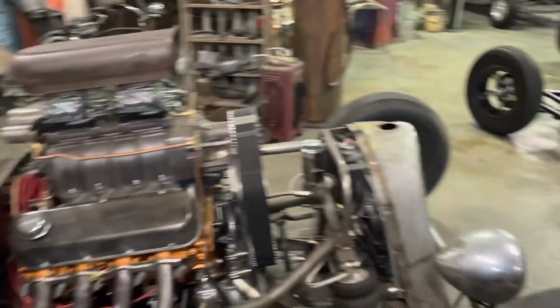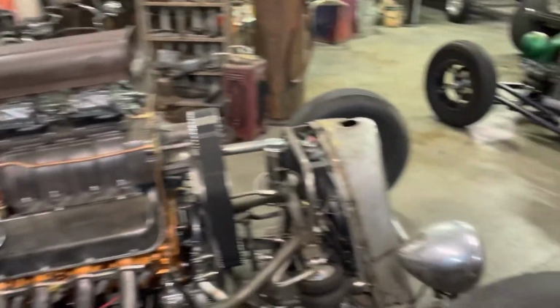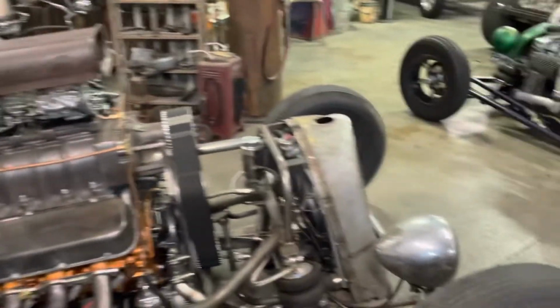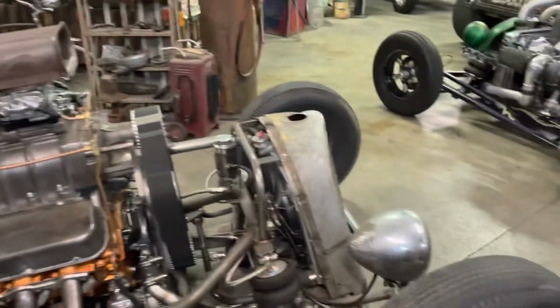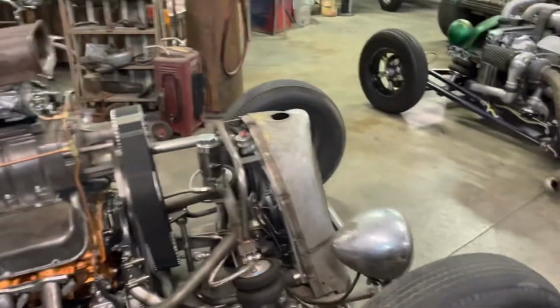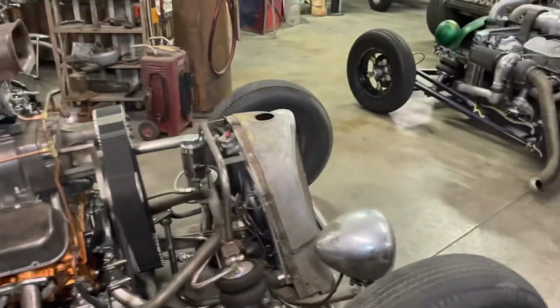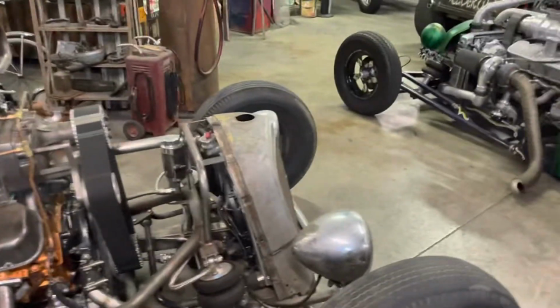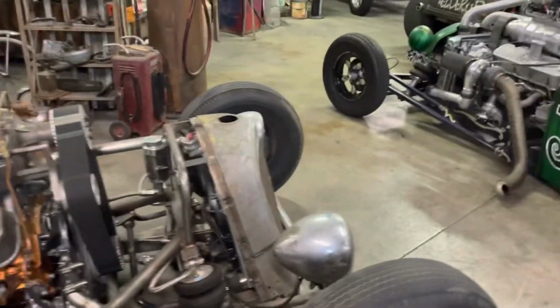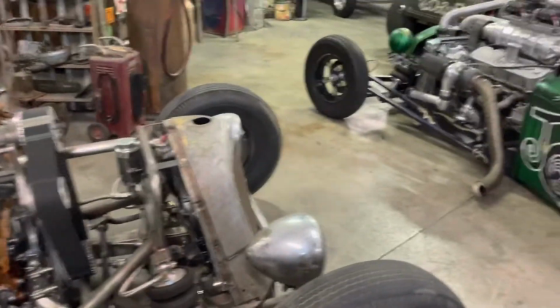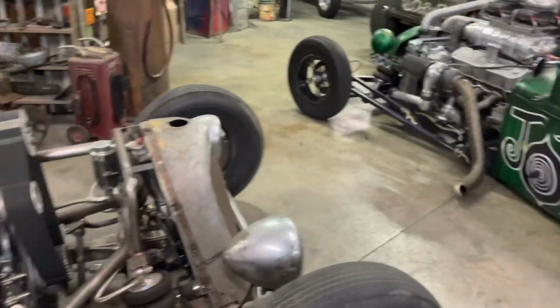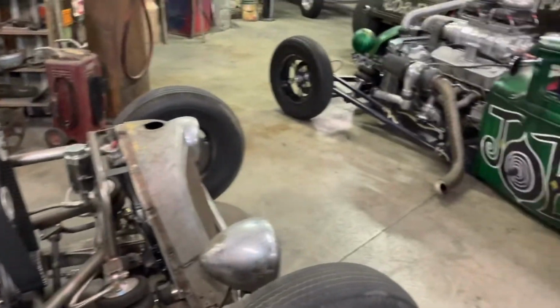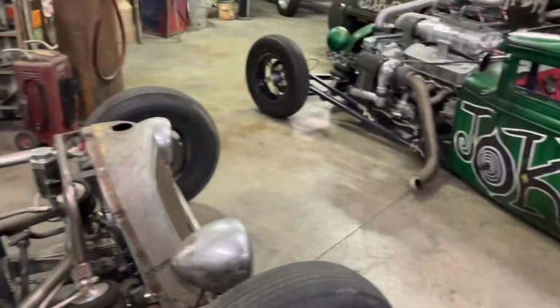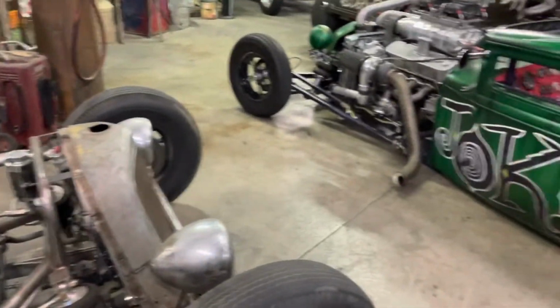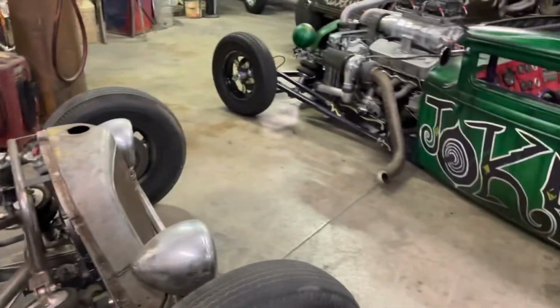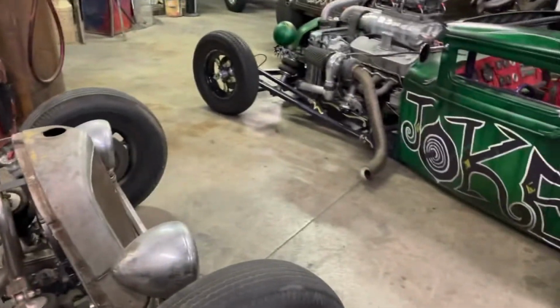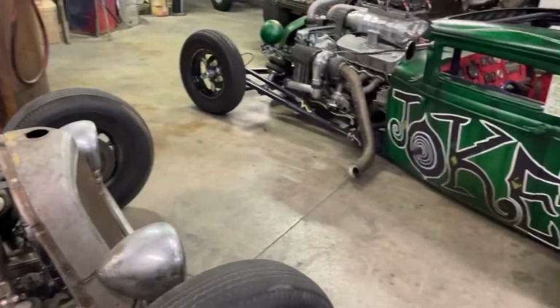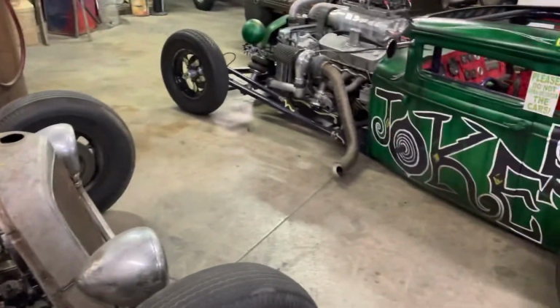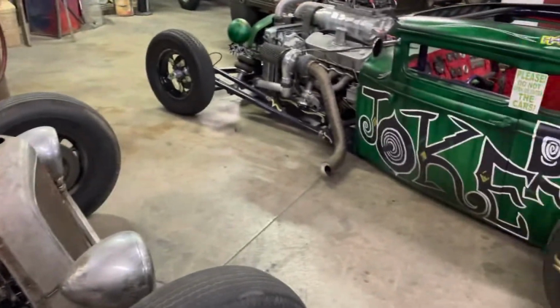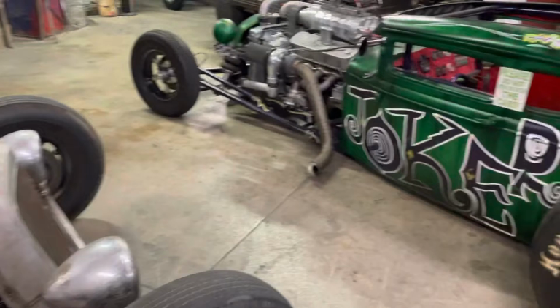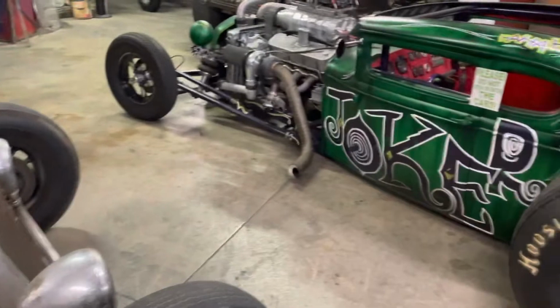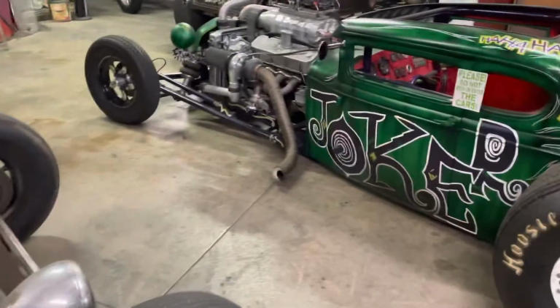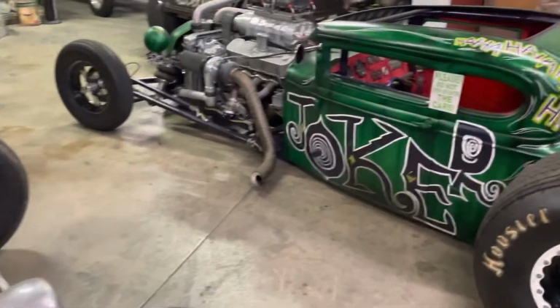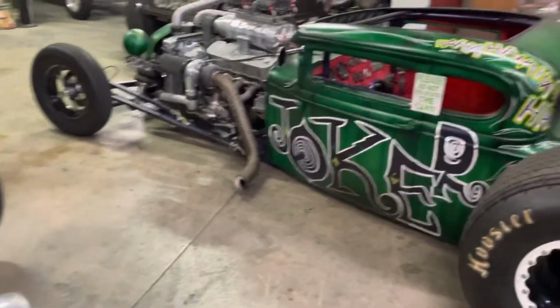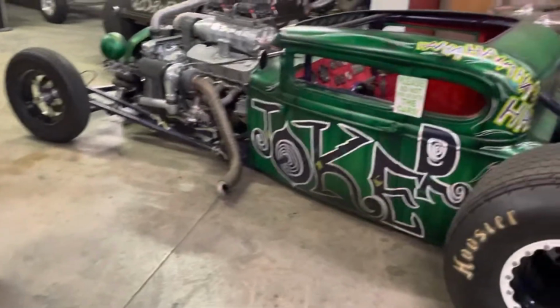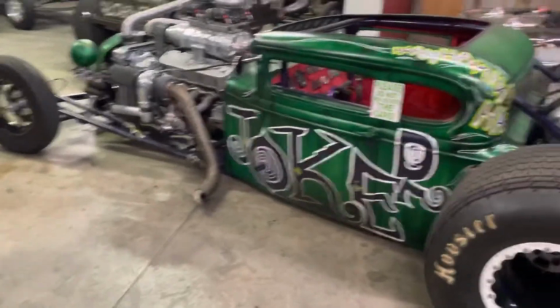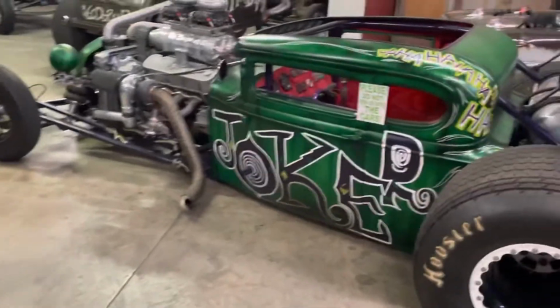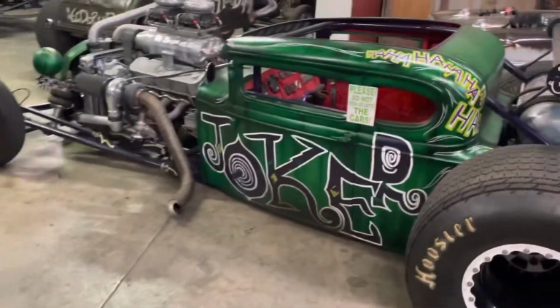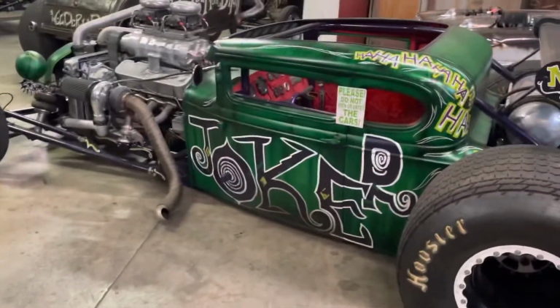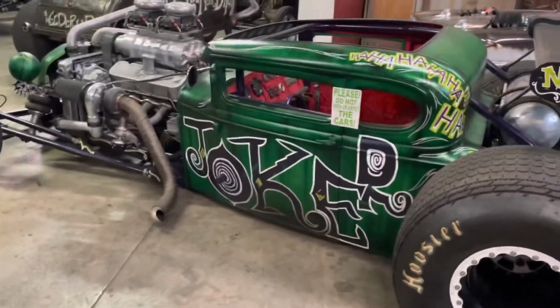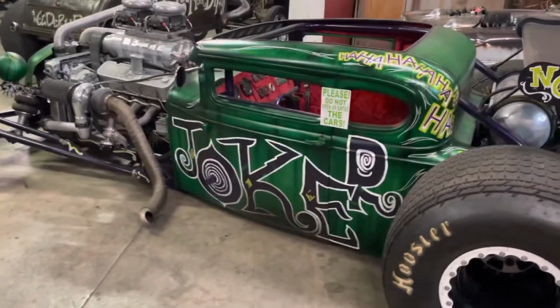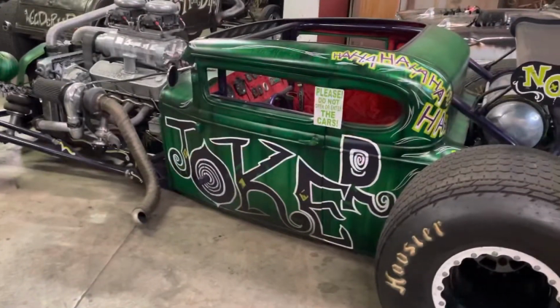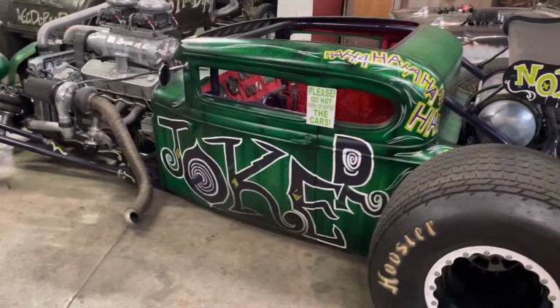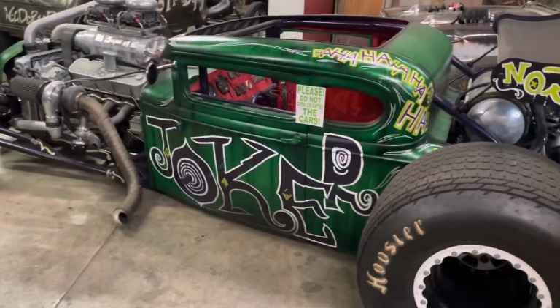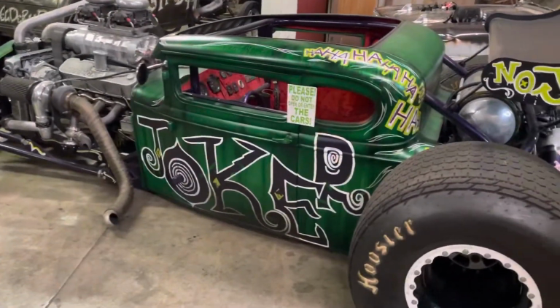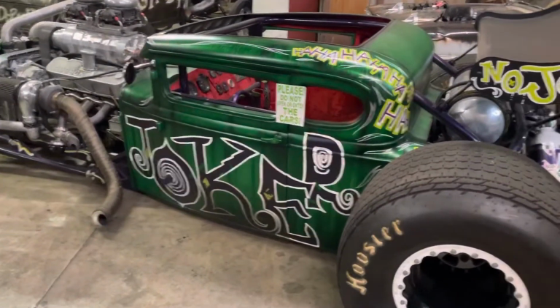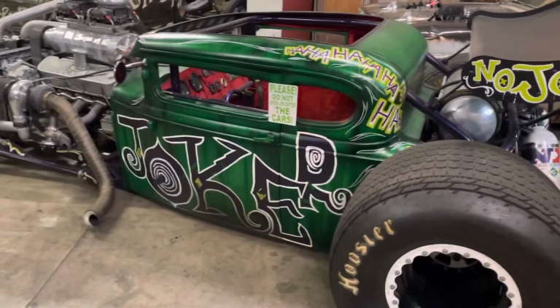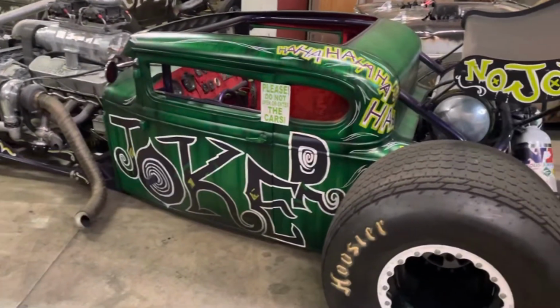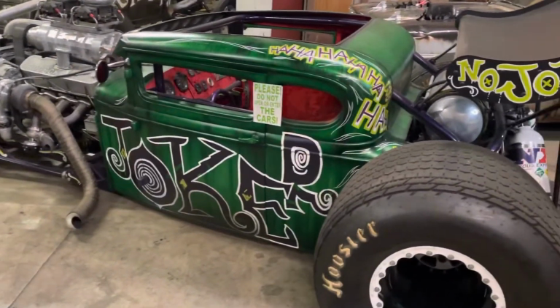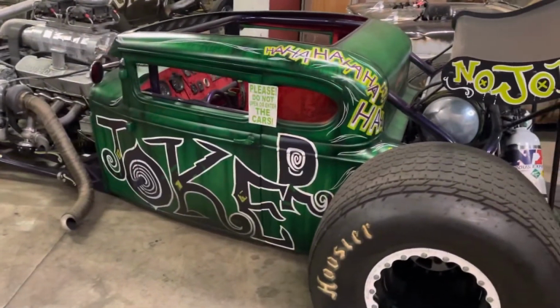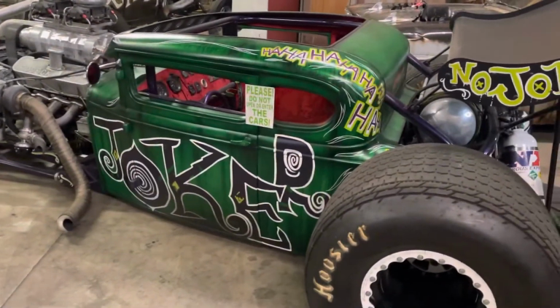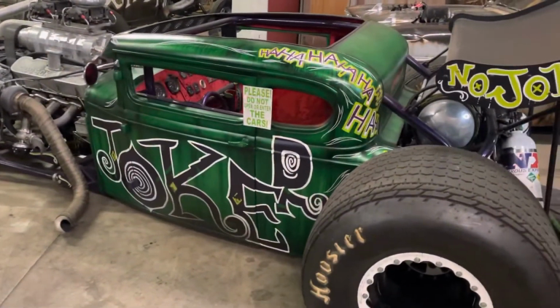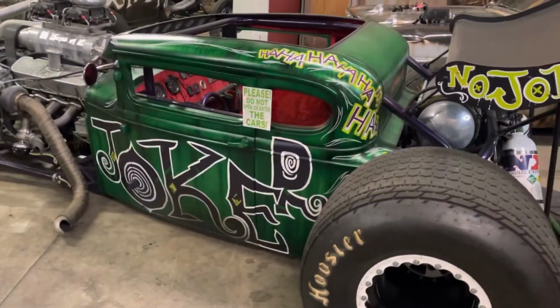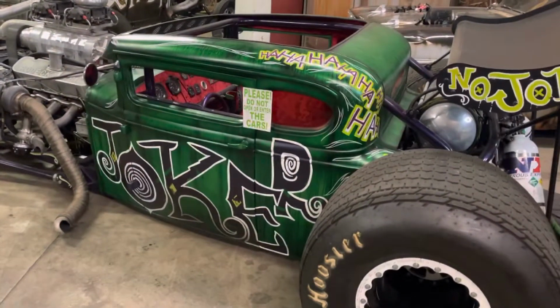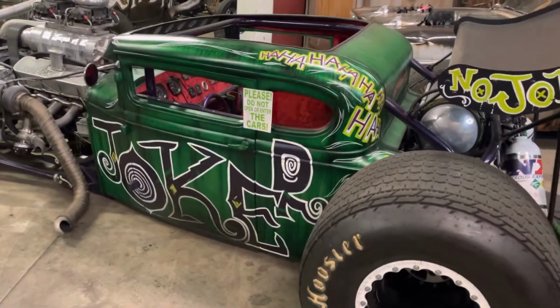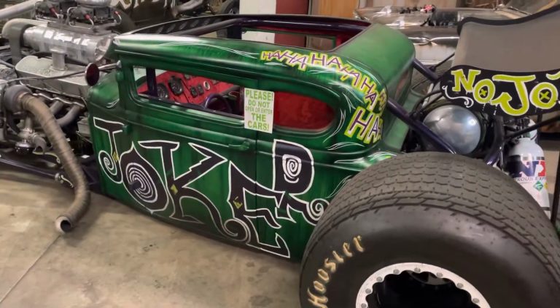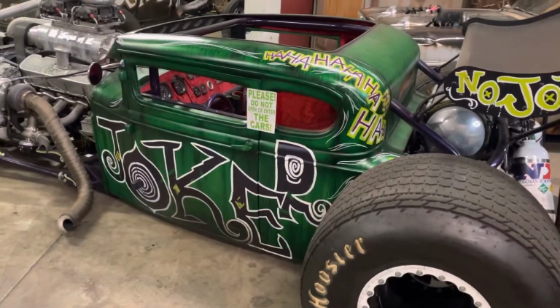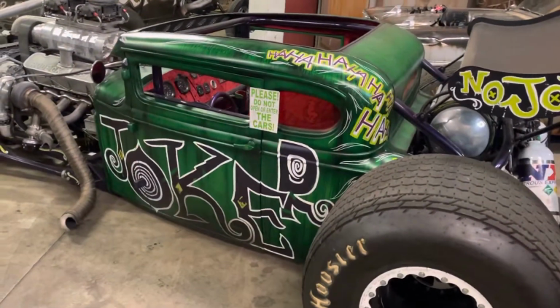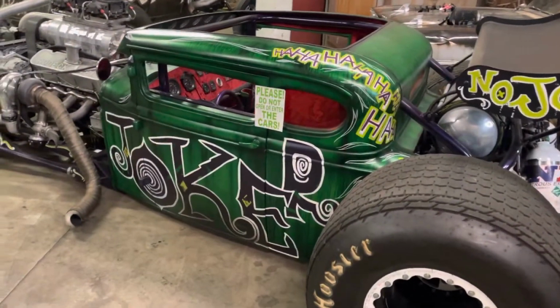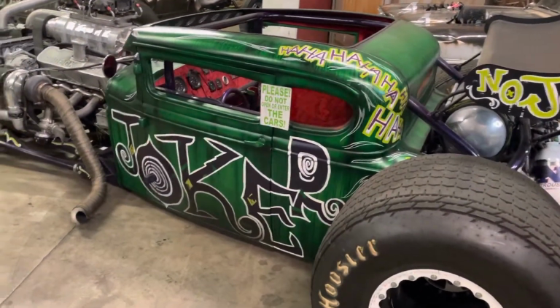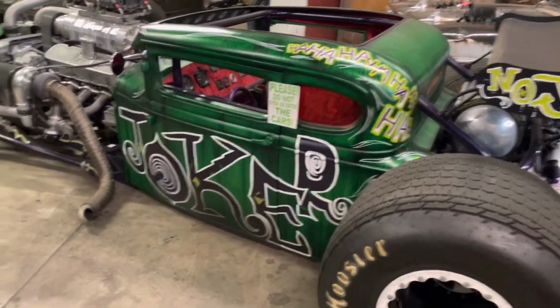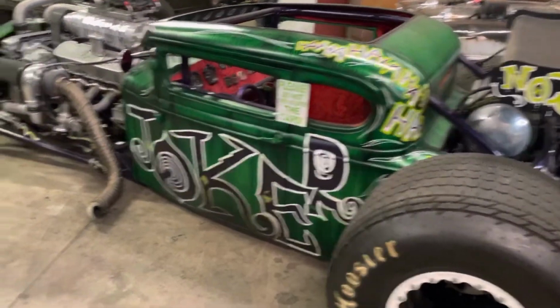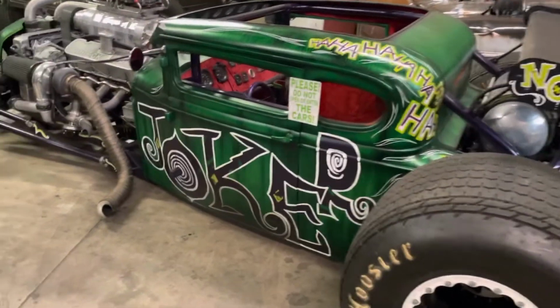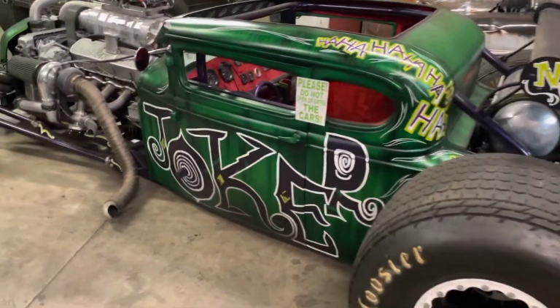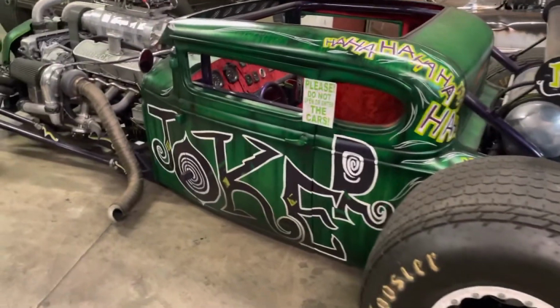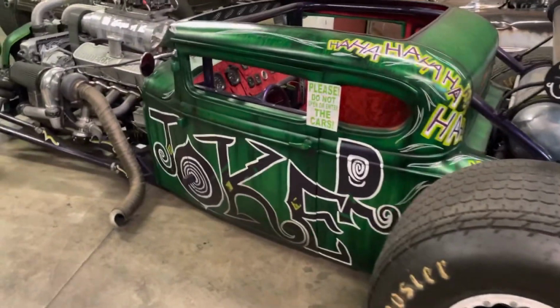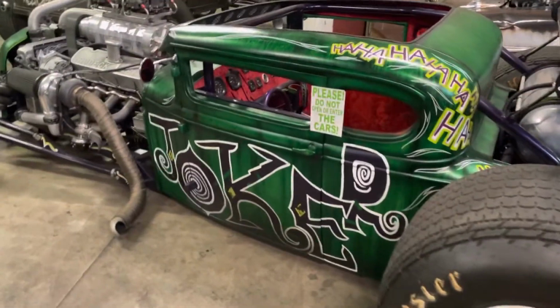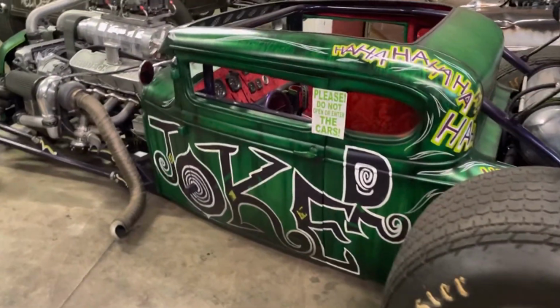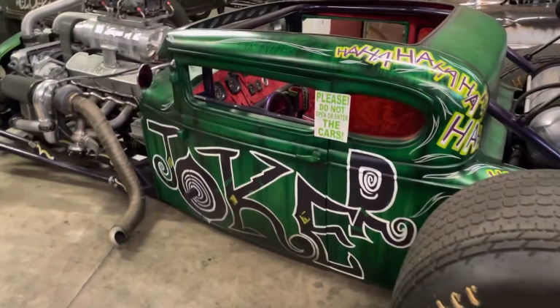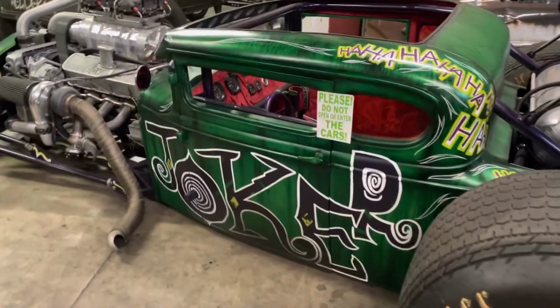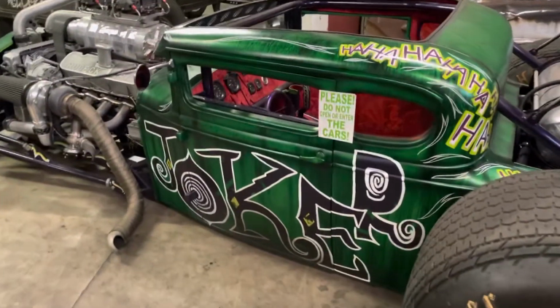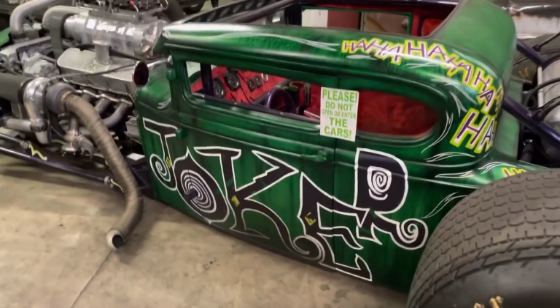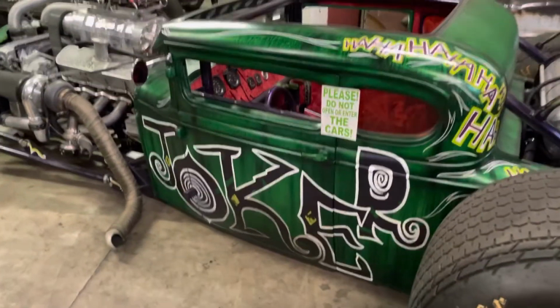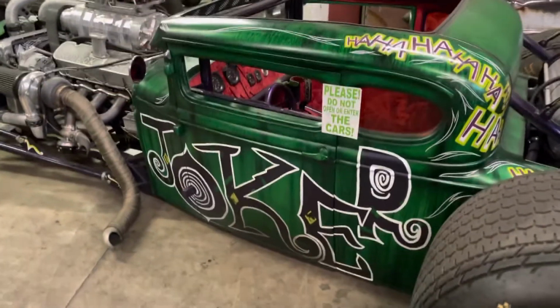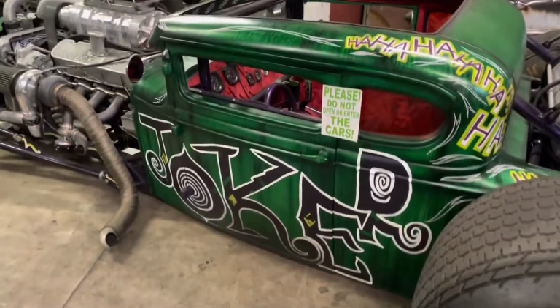These would definitely not be comfortable to ride in, especially in the Vegas heat. The seats don't look comfortable and you know they are hot.